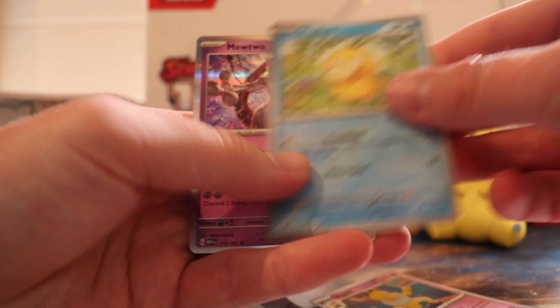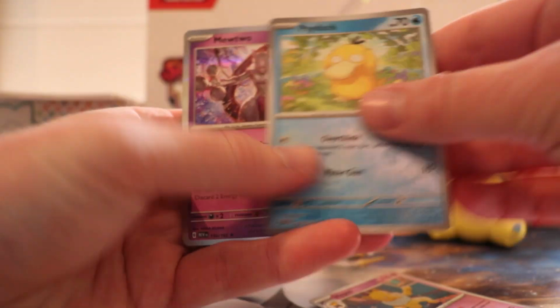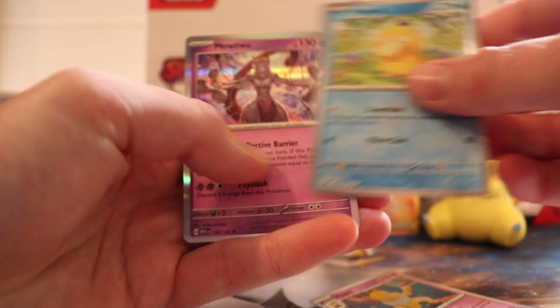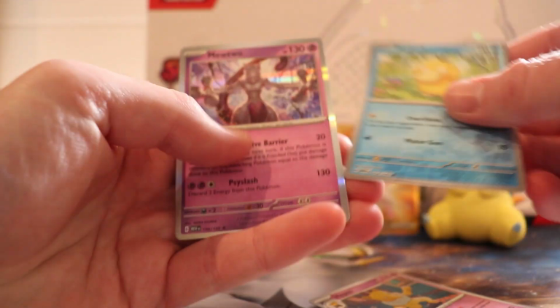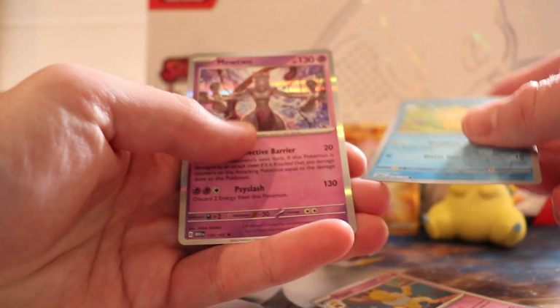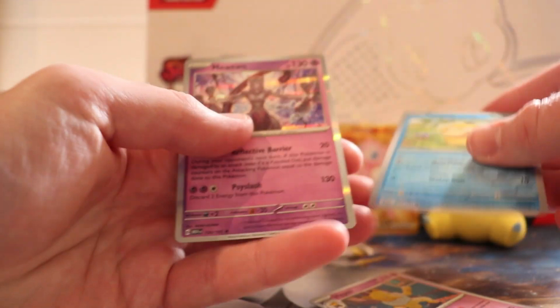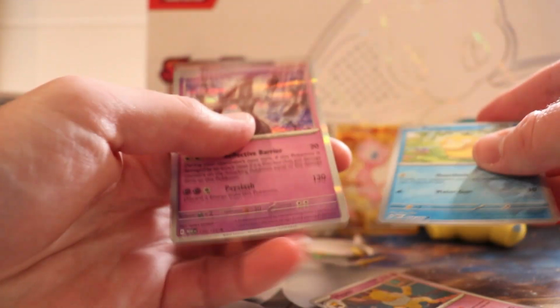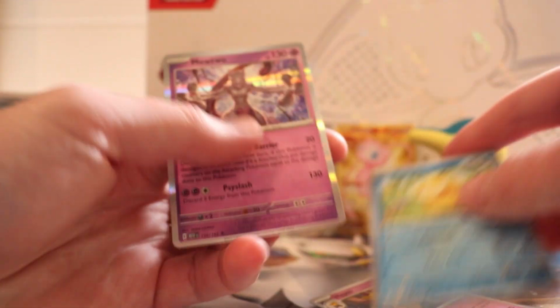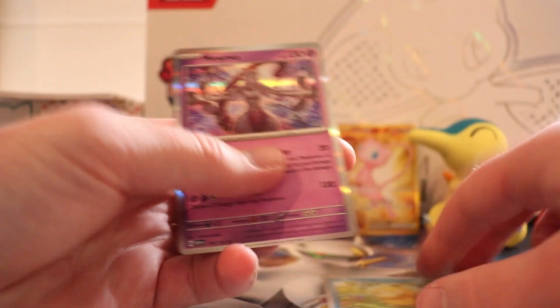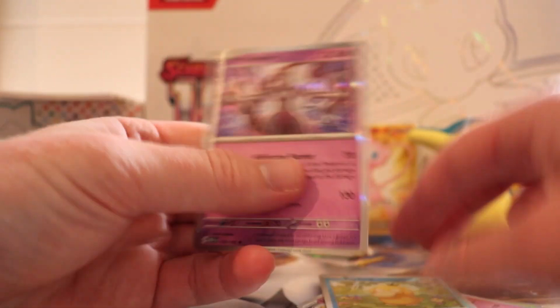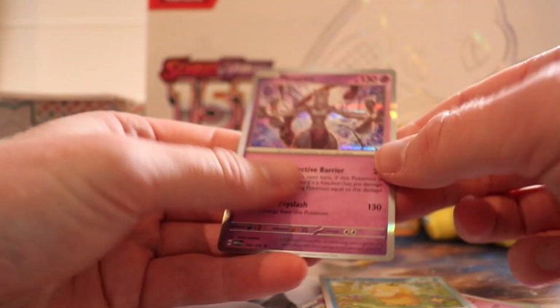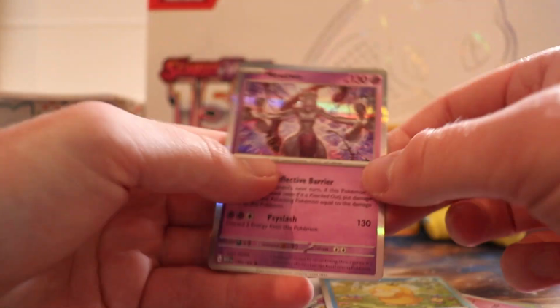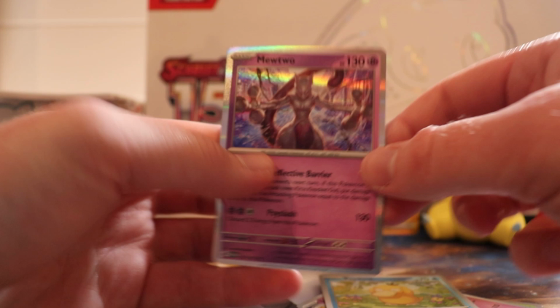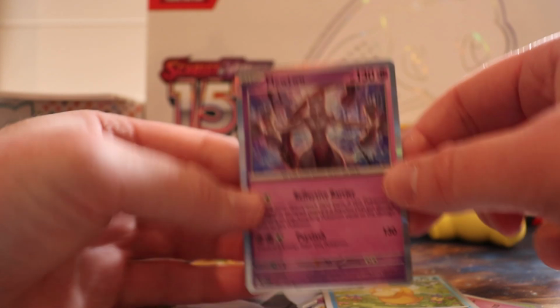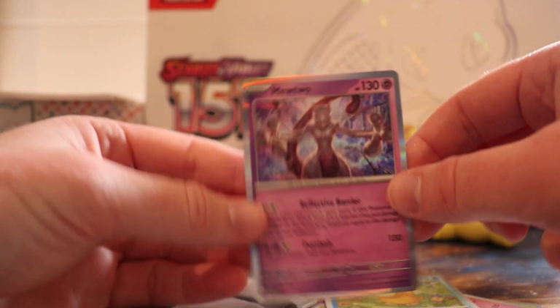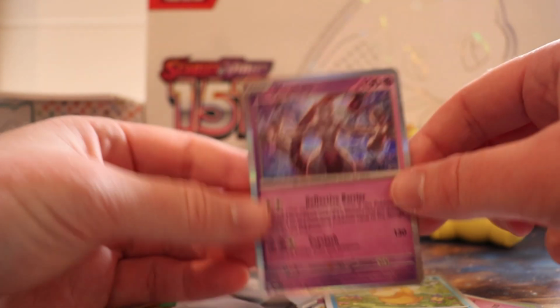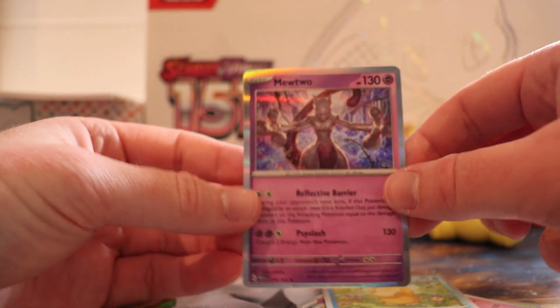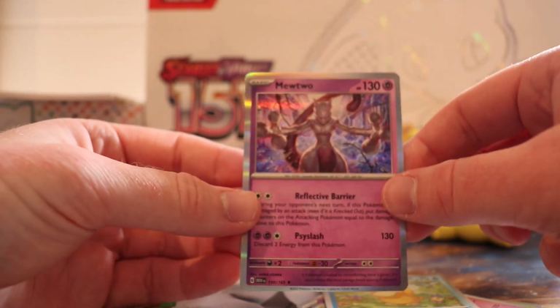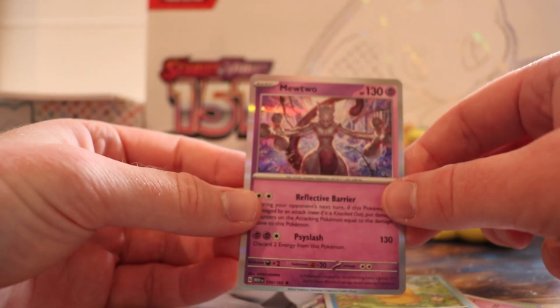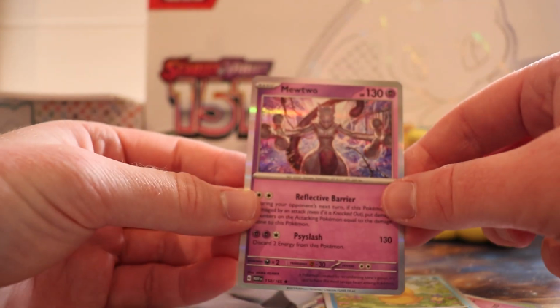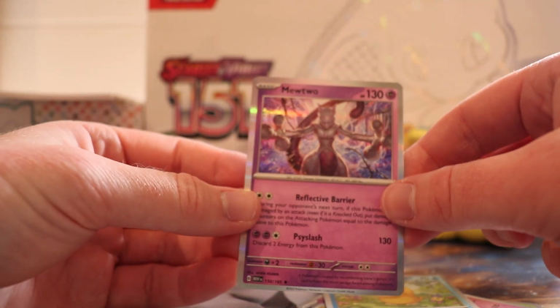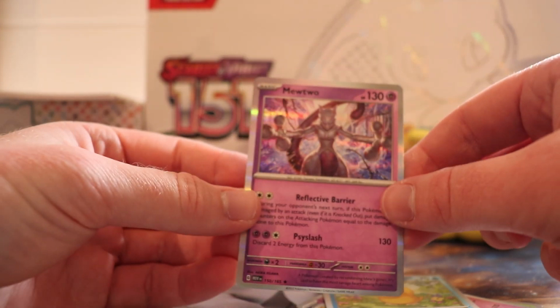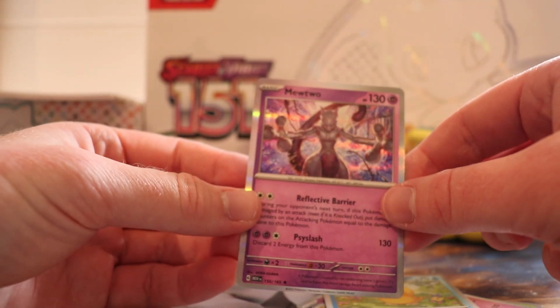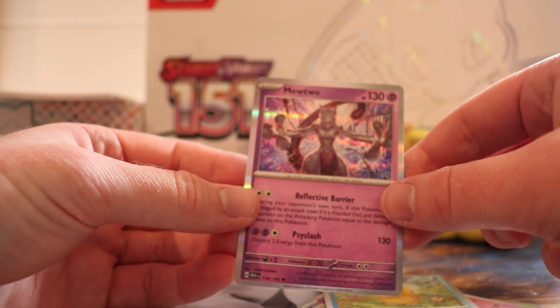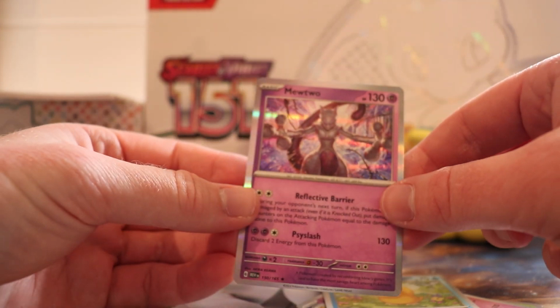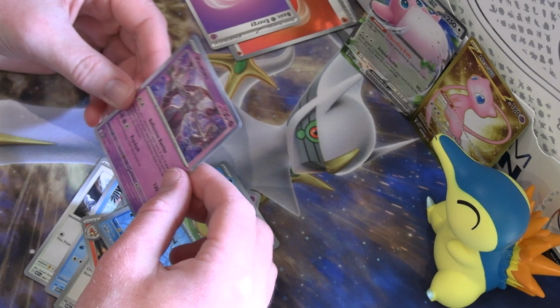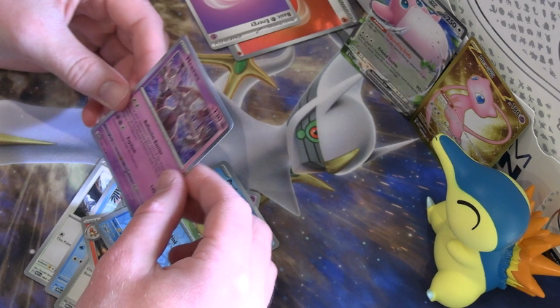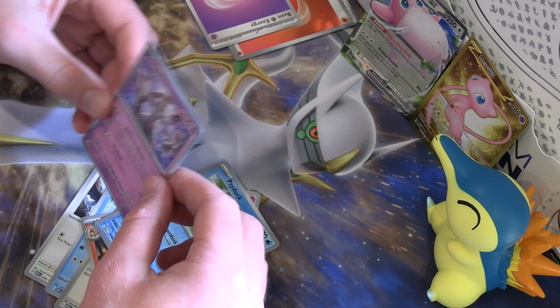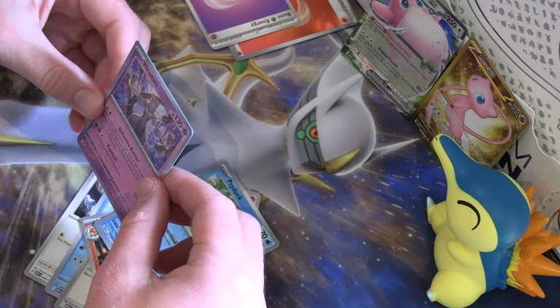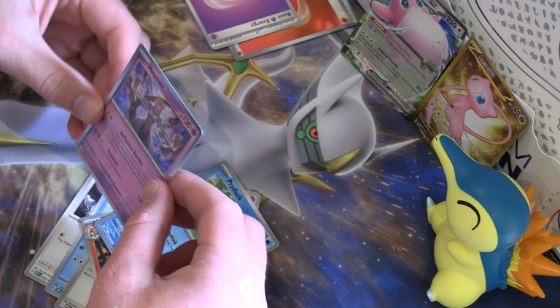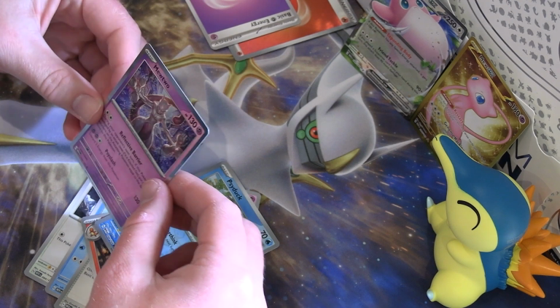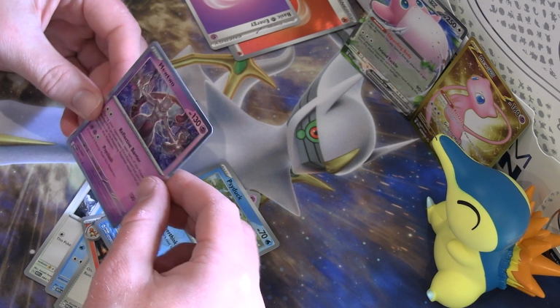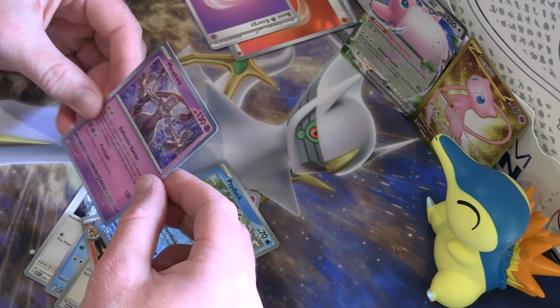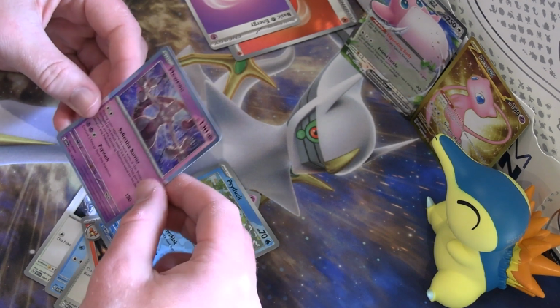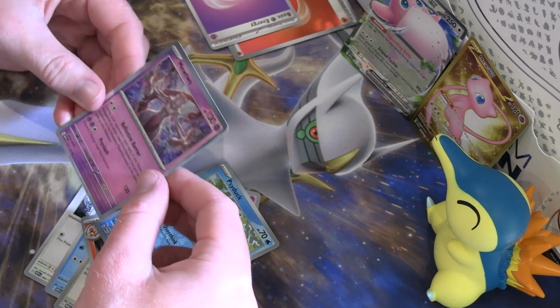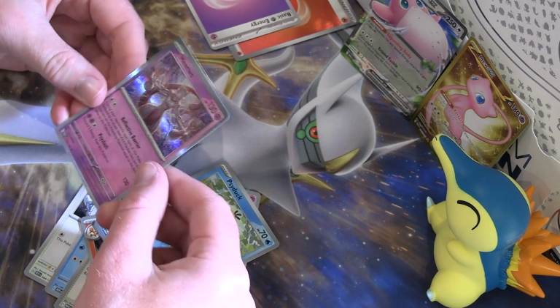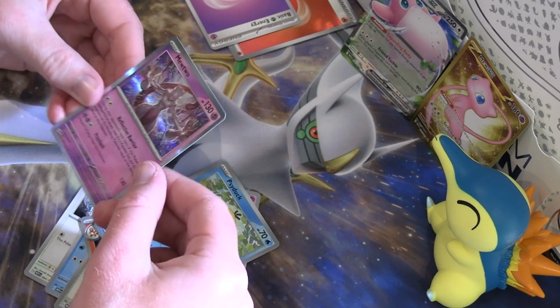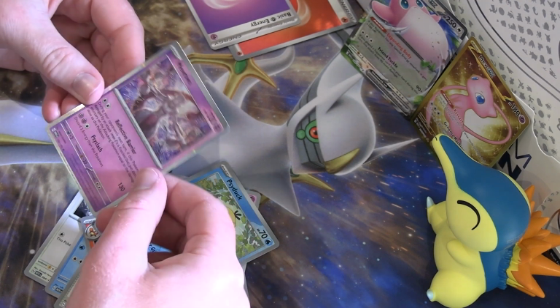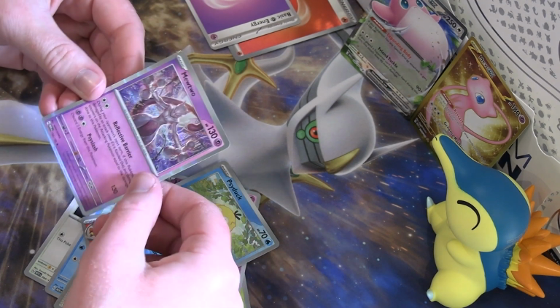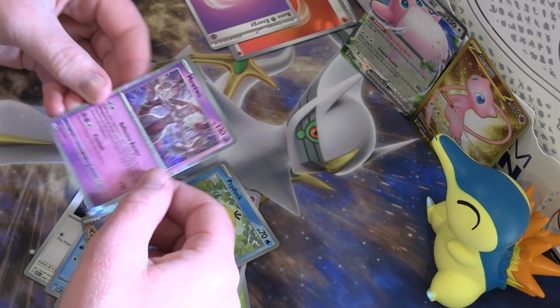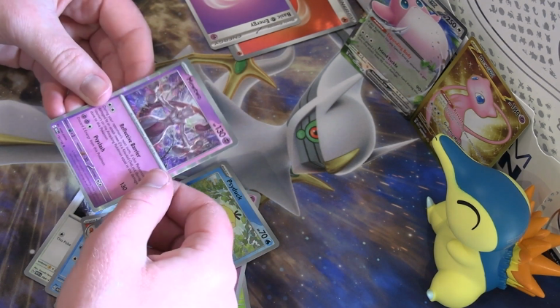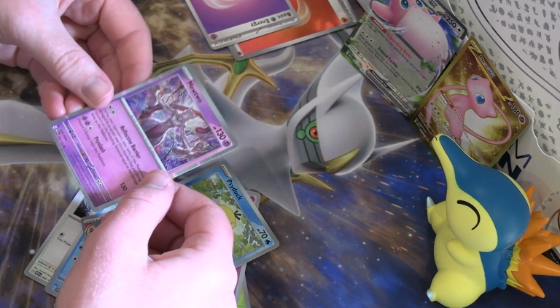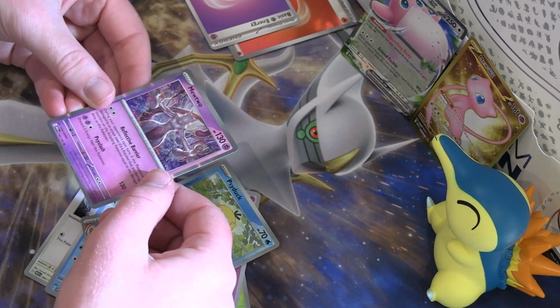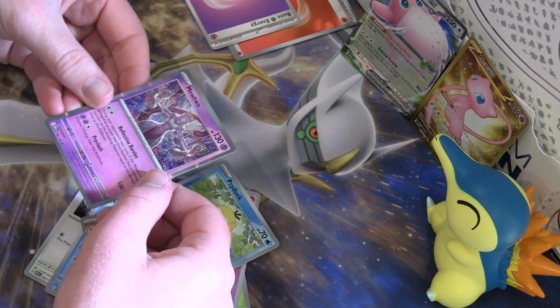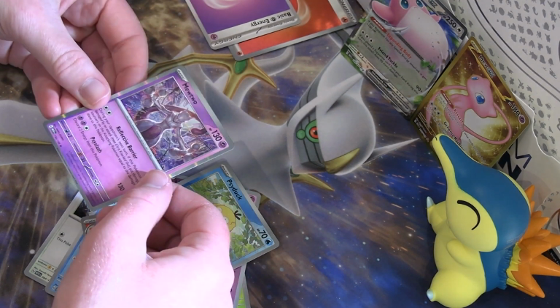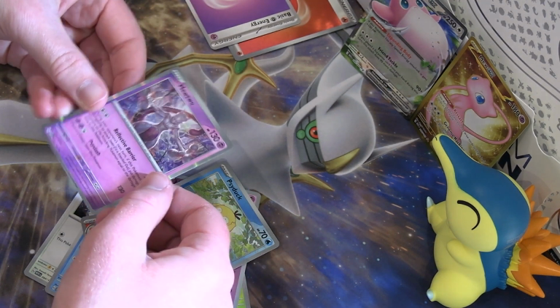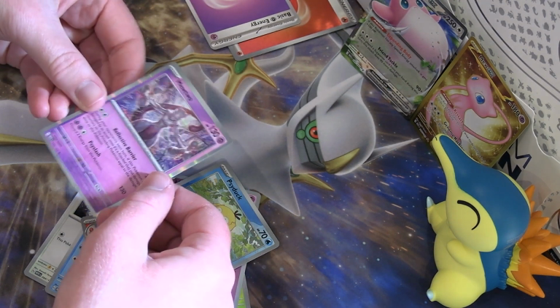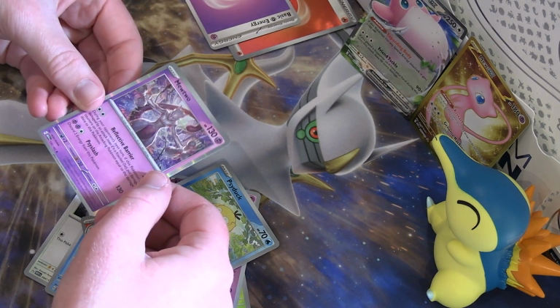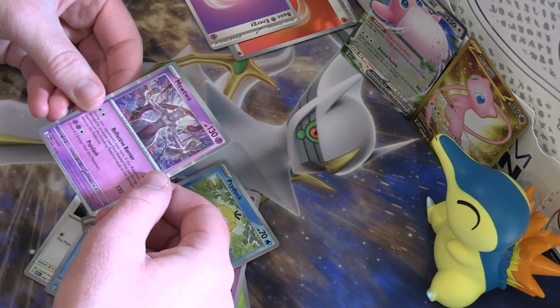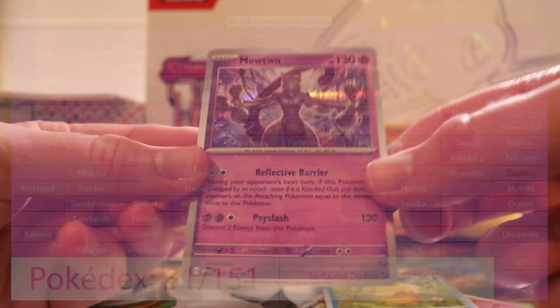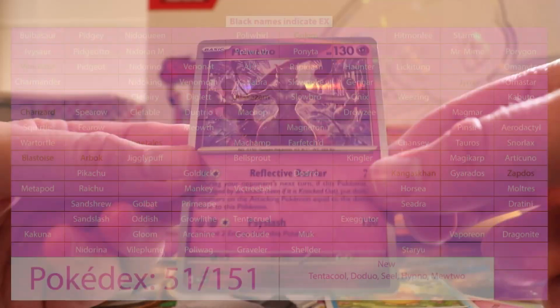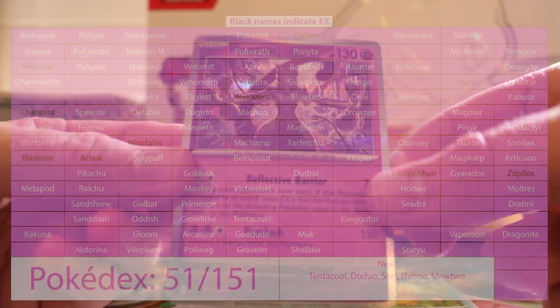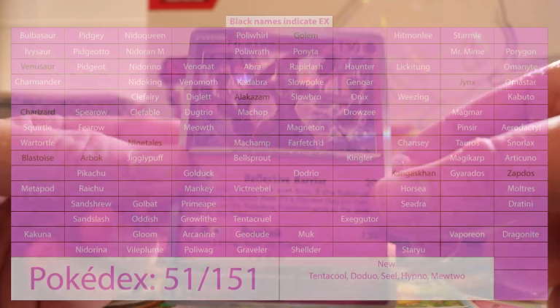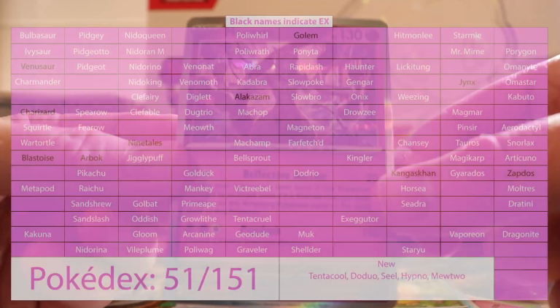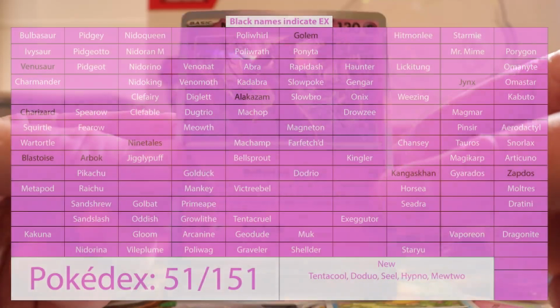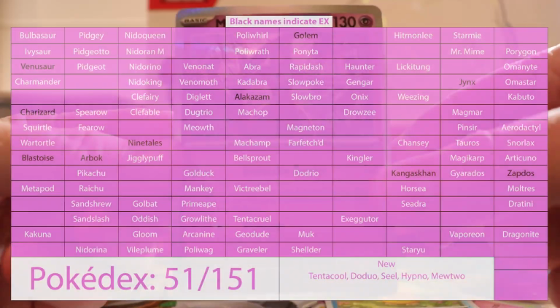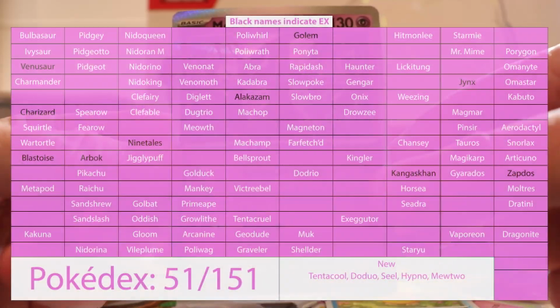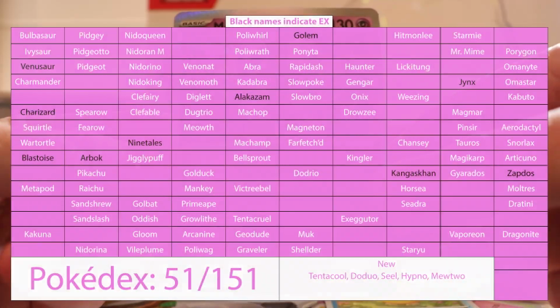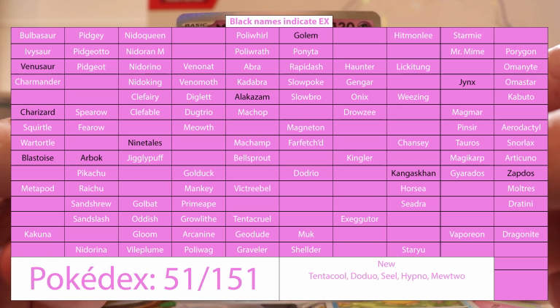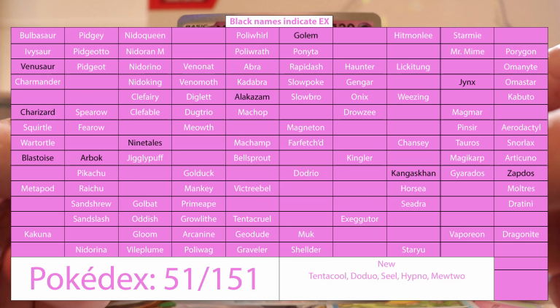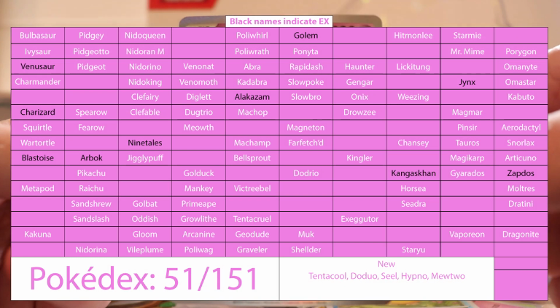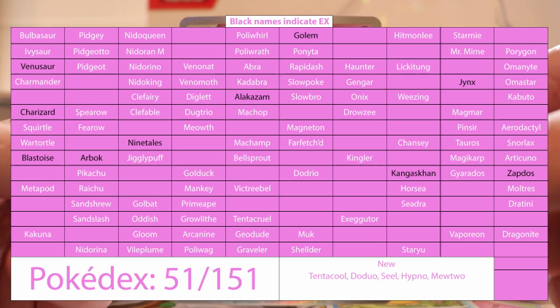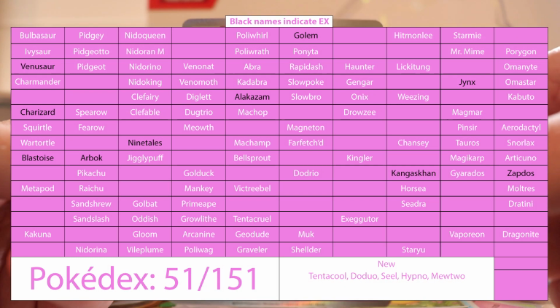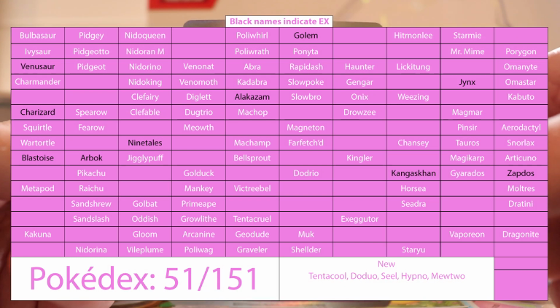Tentacool, the Cycling Road, Scyther, another Charmeleon, Hypno, Psyduck, and Mewtwo to go with the Mew — but not a rare one or anything, just a basic Mewtwo.